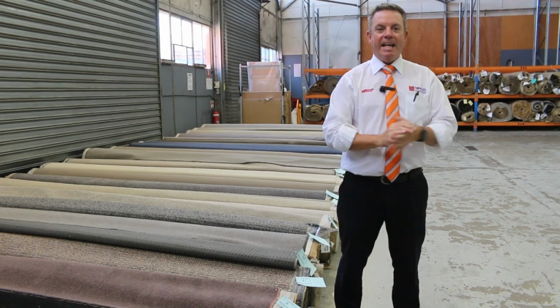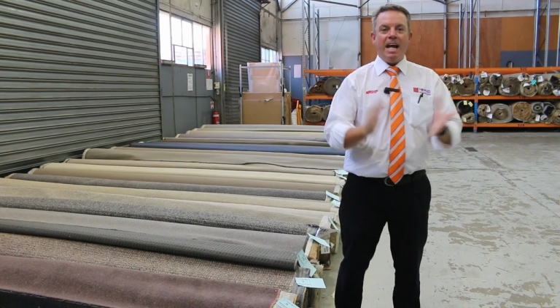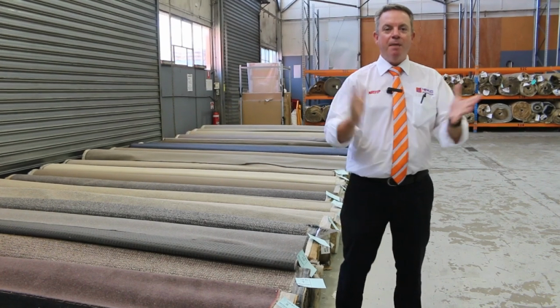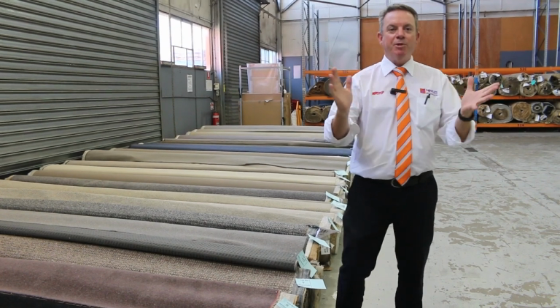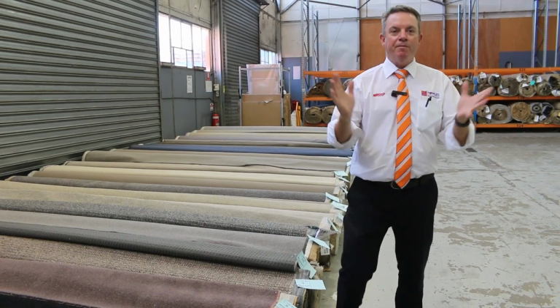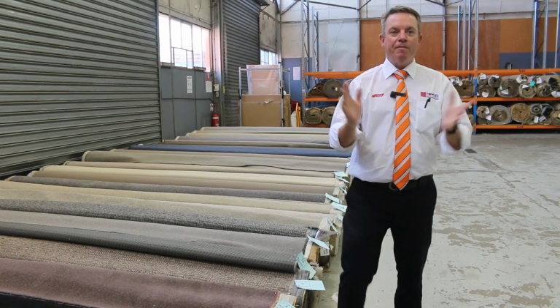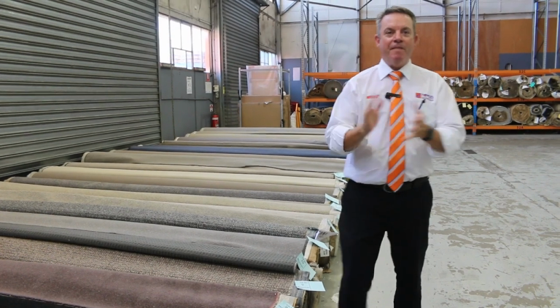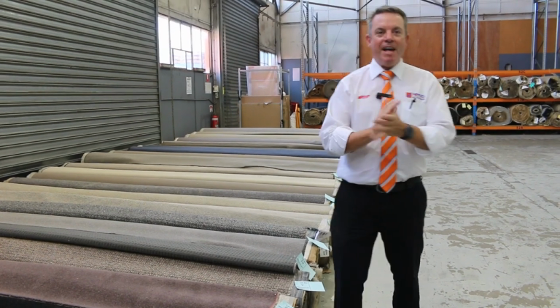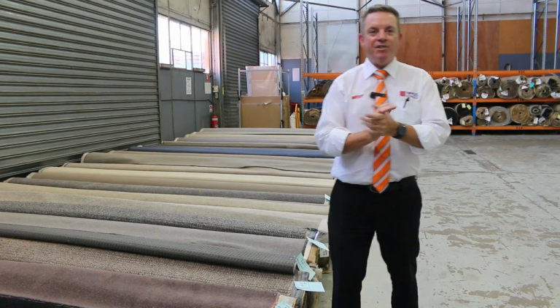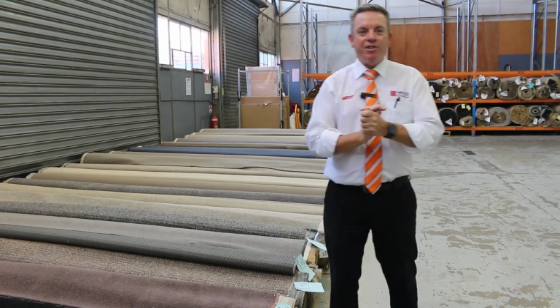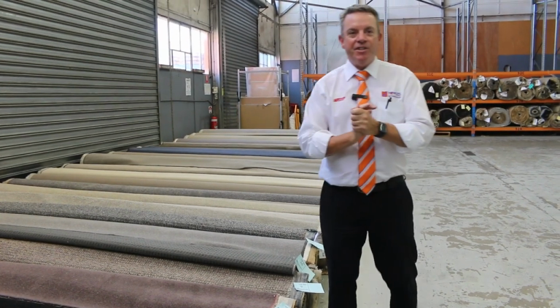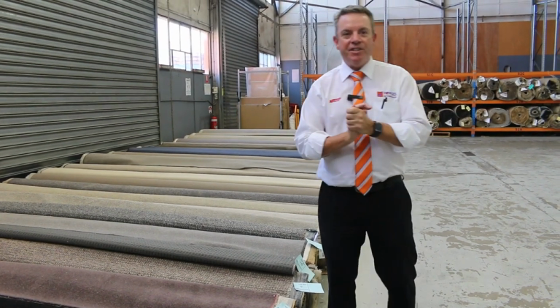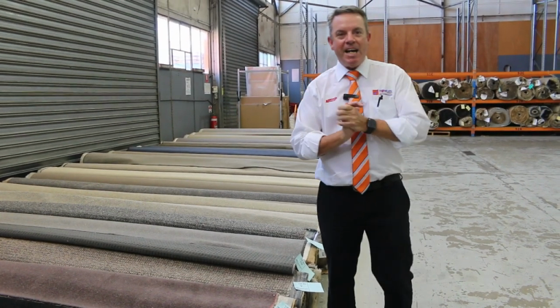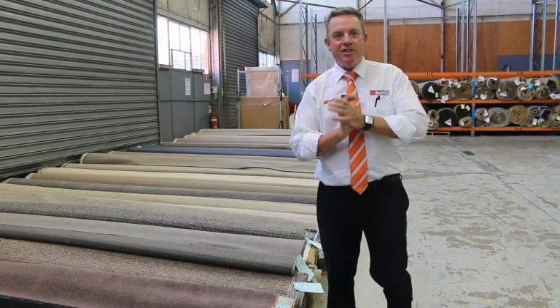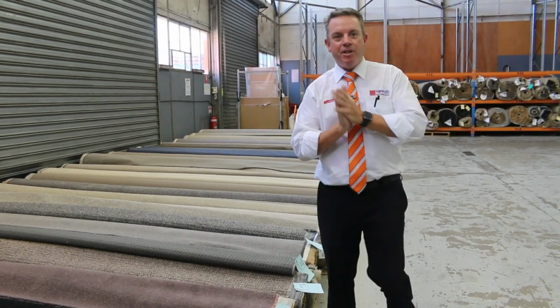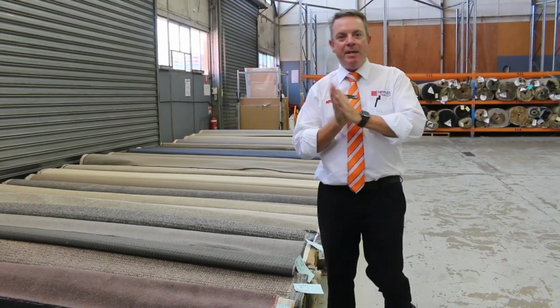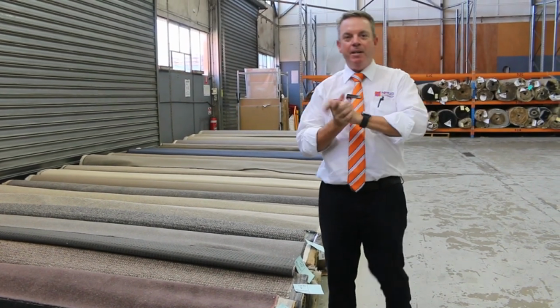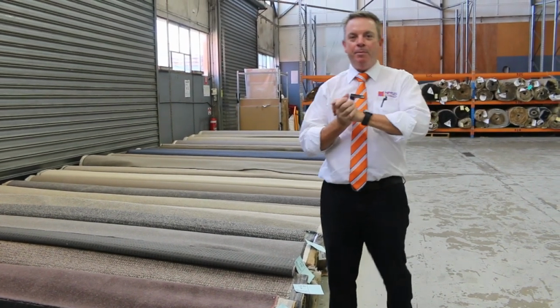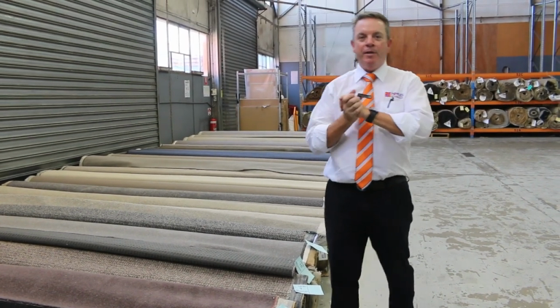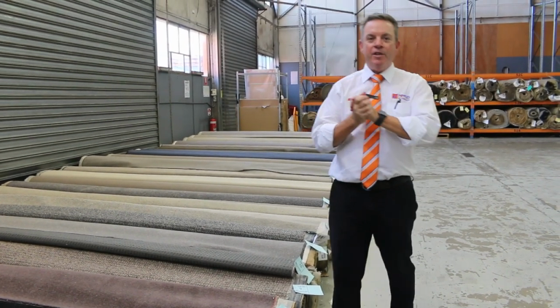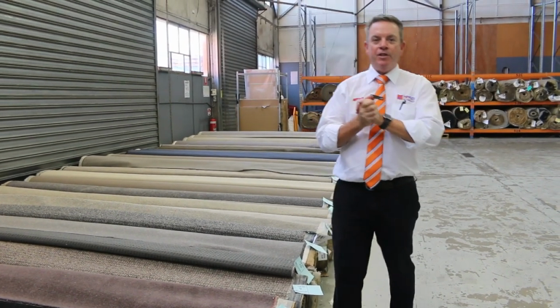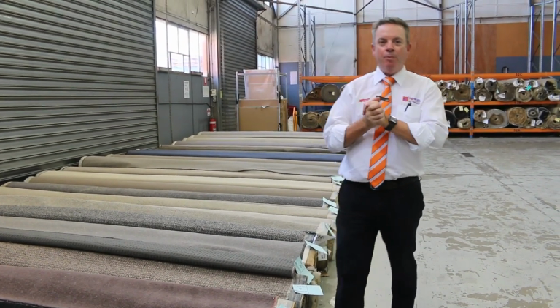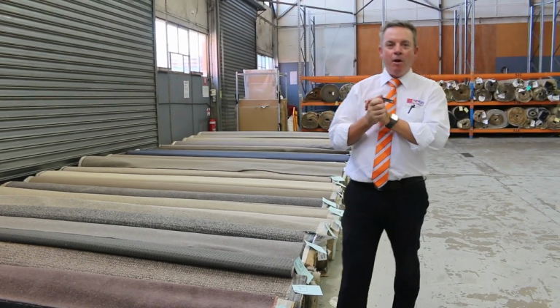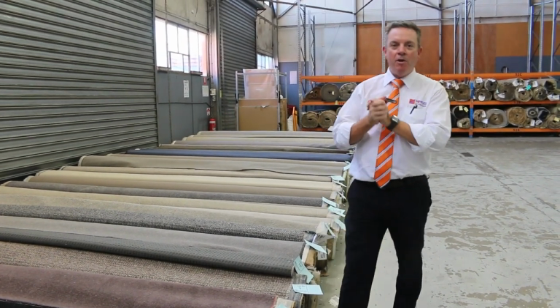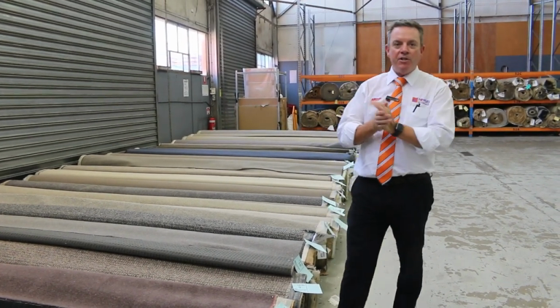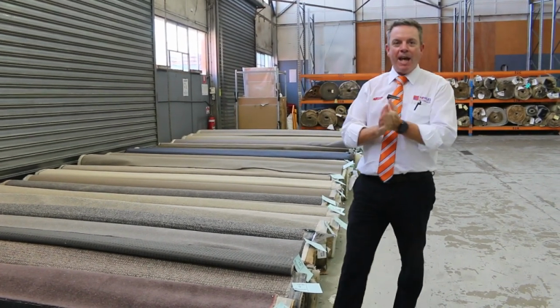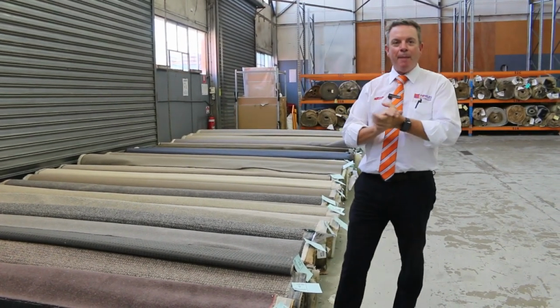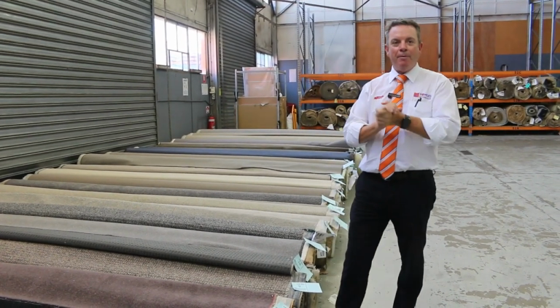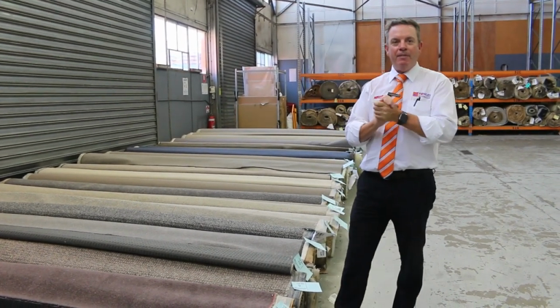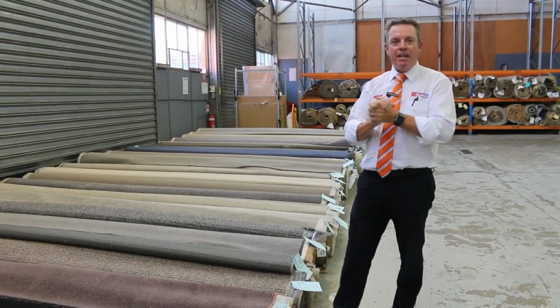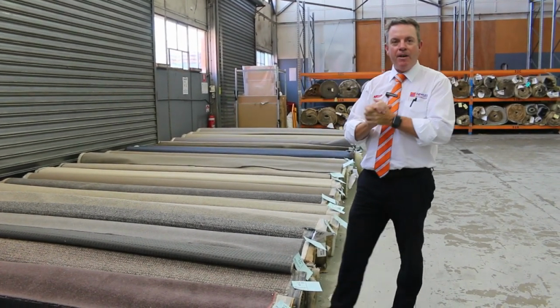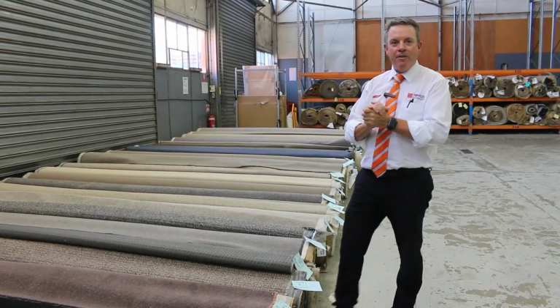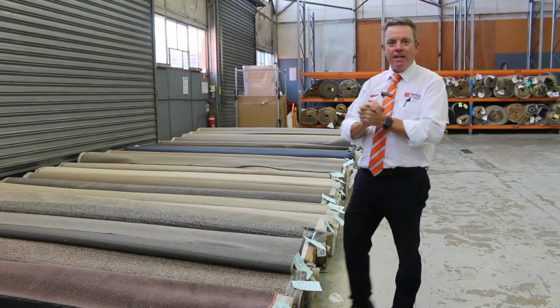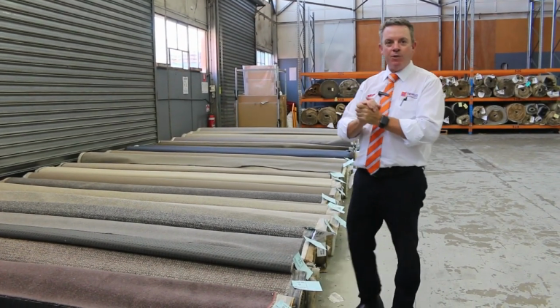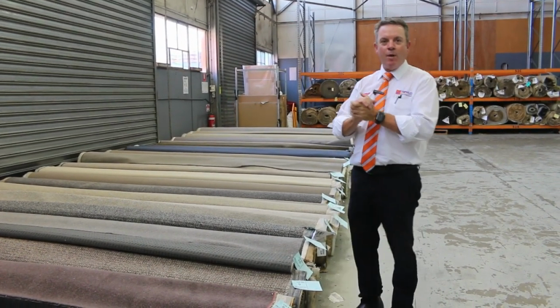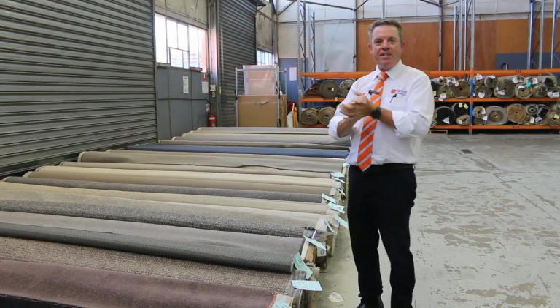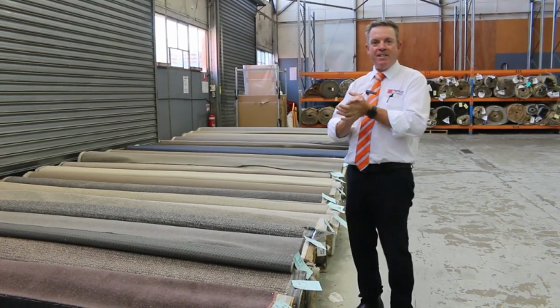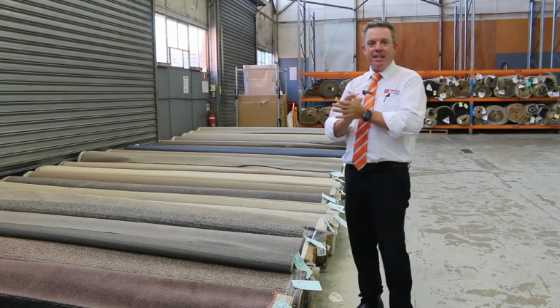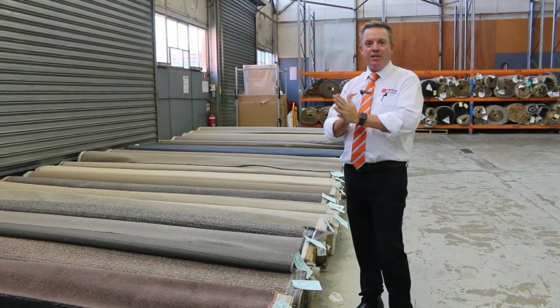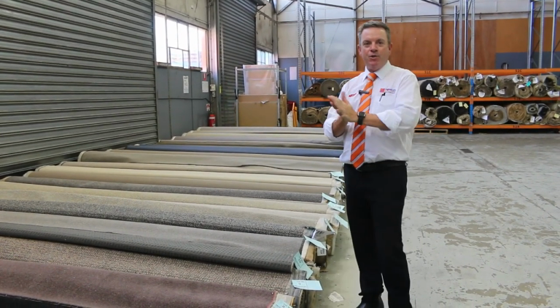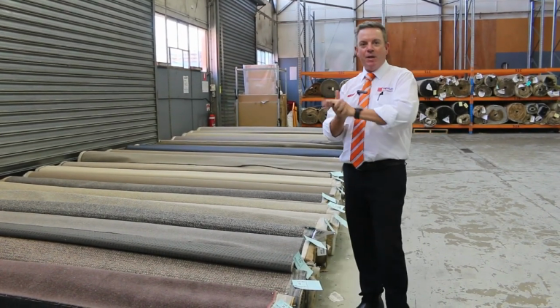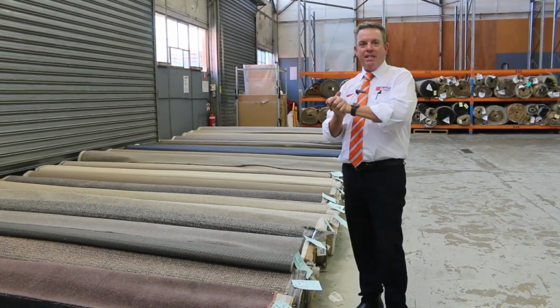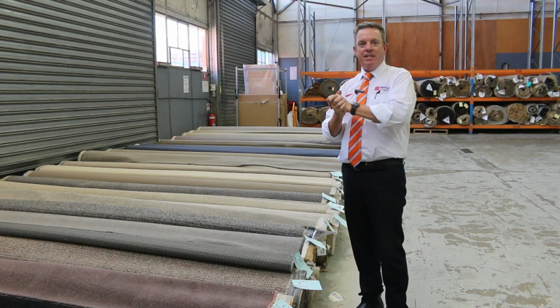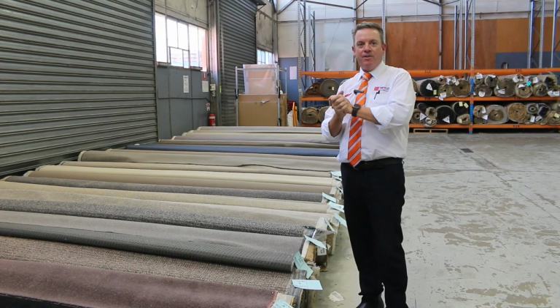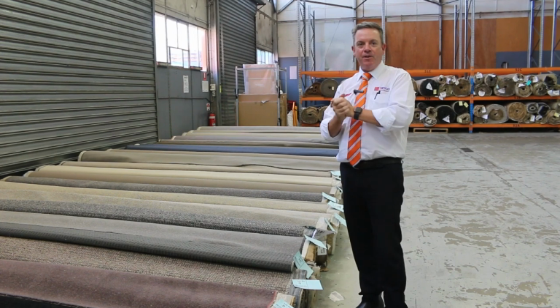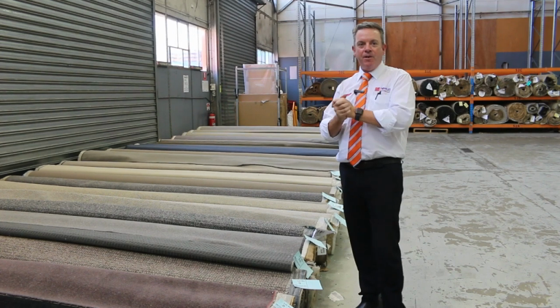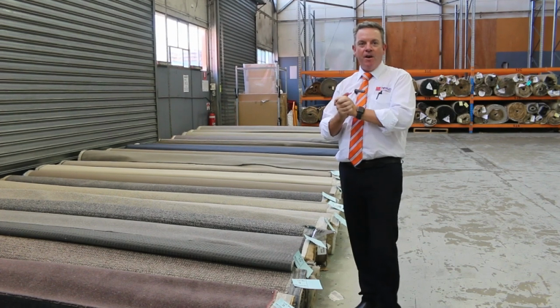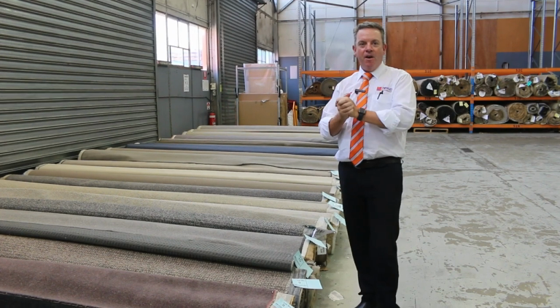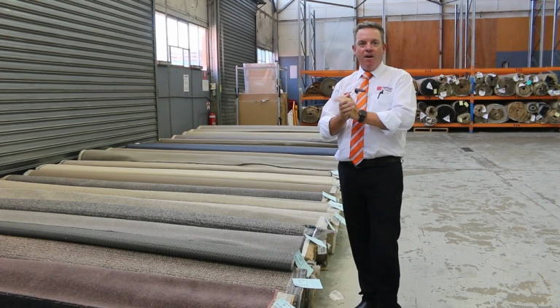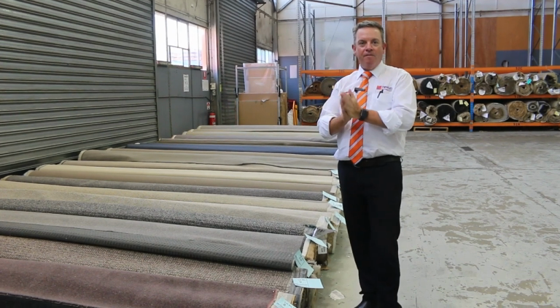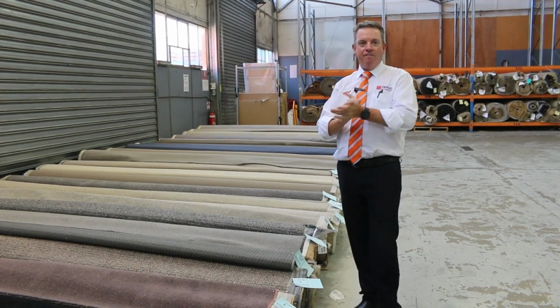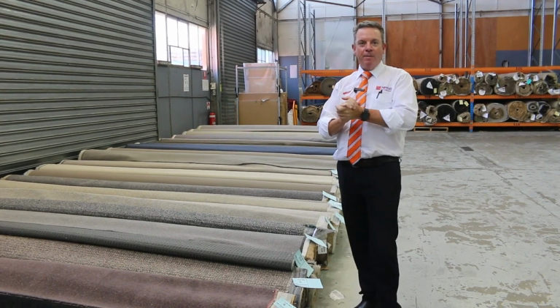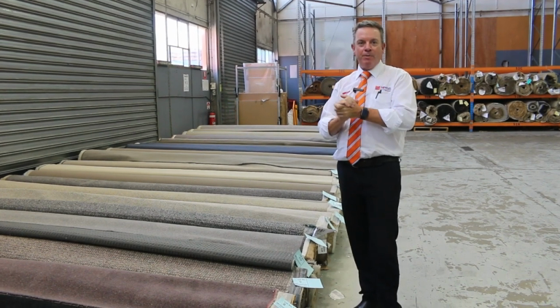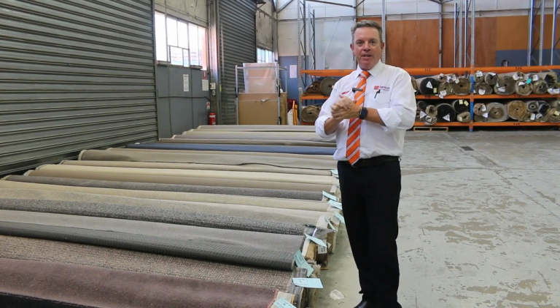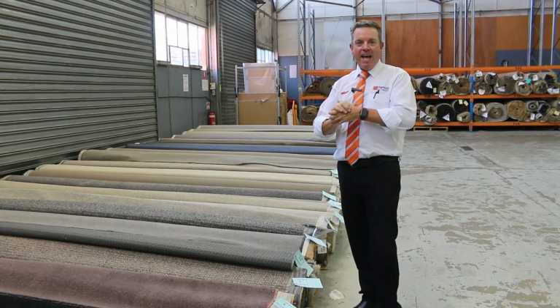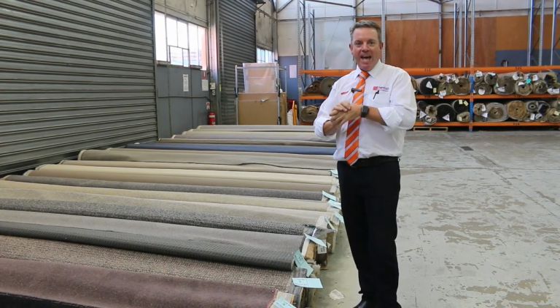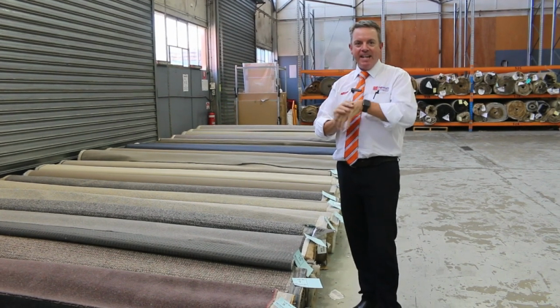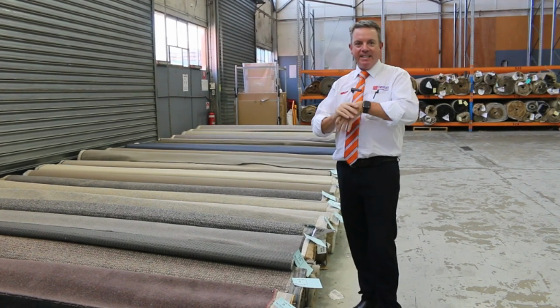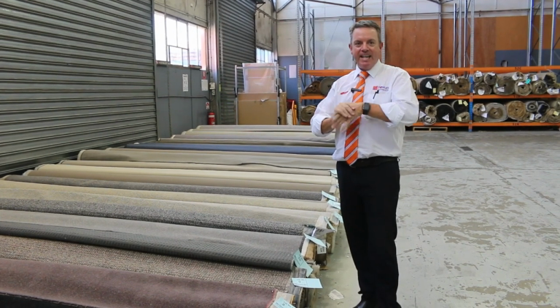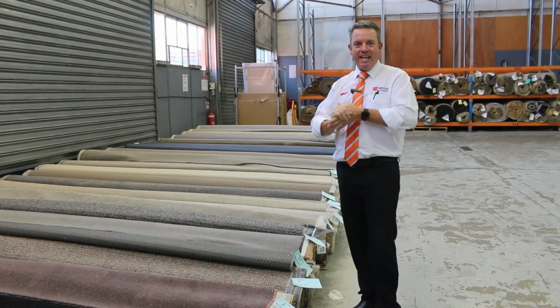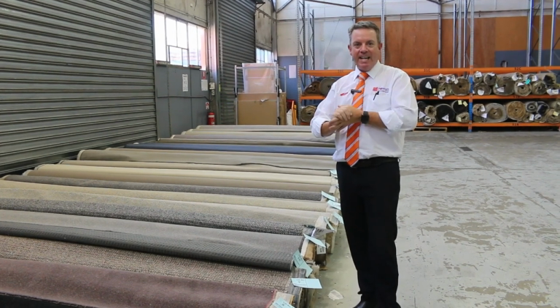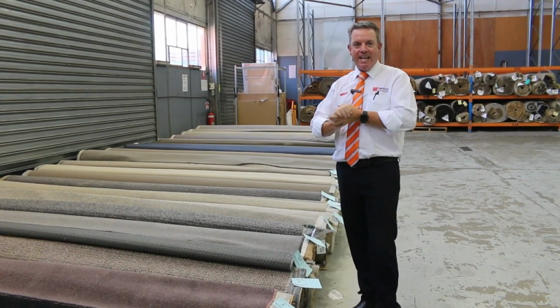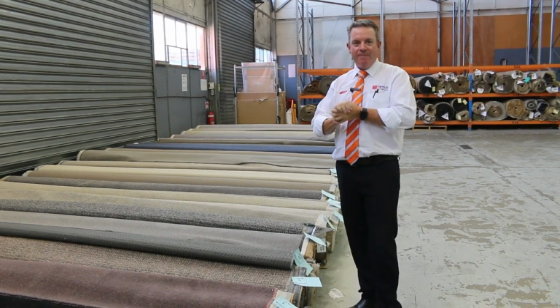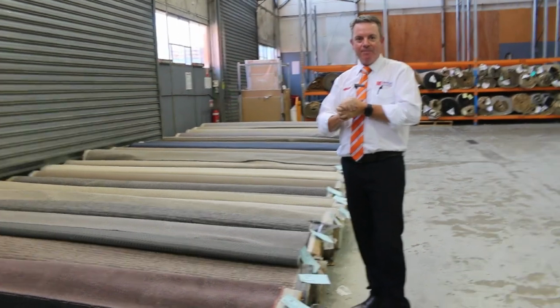G'day, I'm John from Fowls Auction and Sales. I'm here to preview tomorrow's carpet video — that's Wednesday the 23rd of February at 10am.